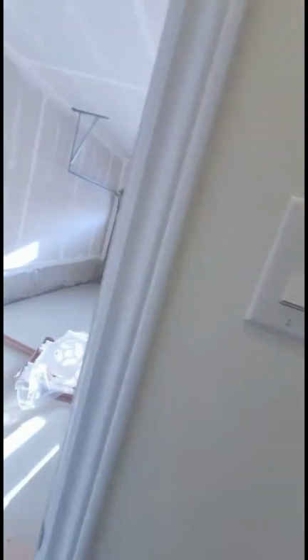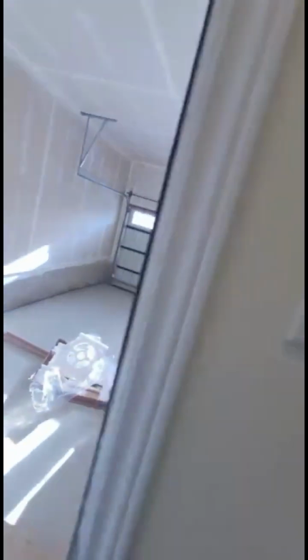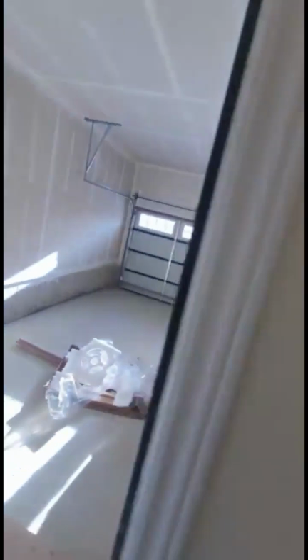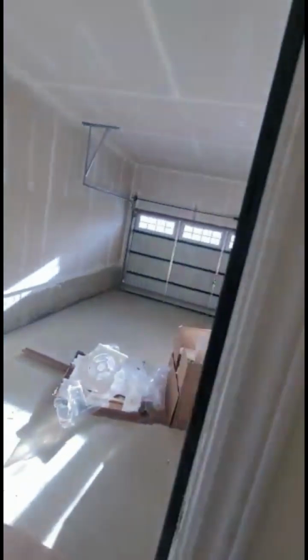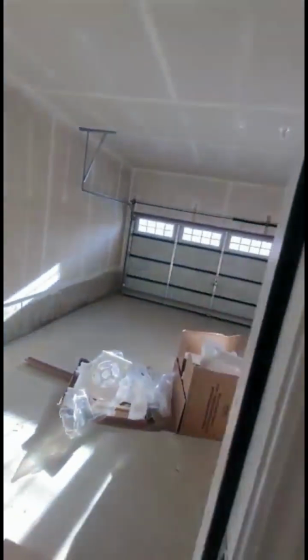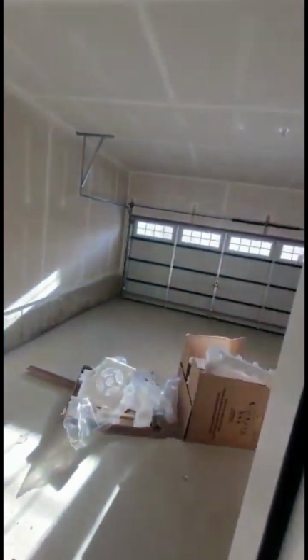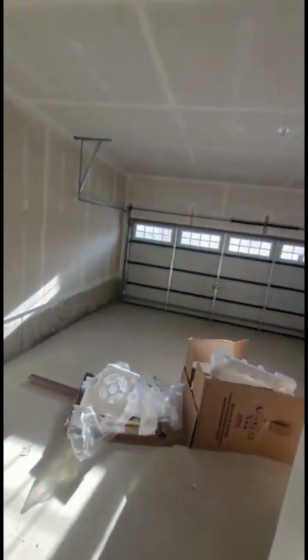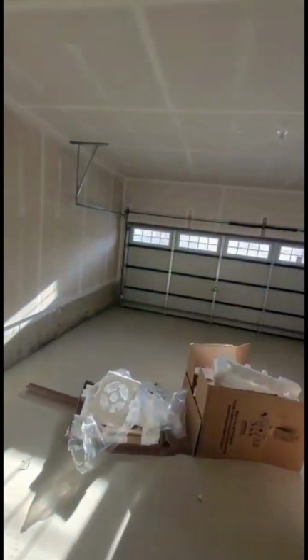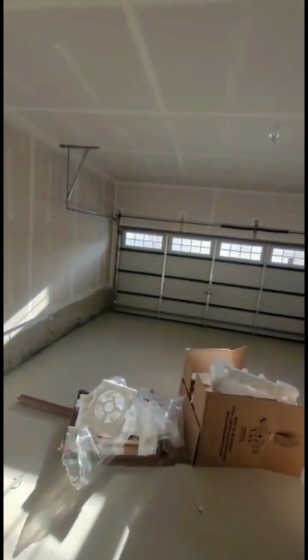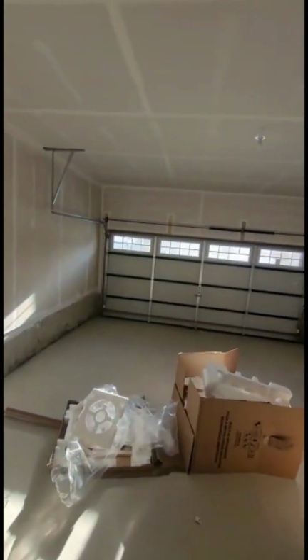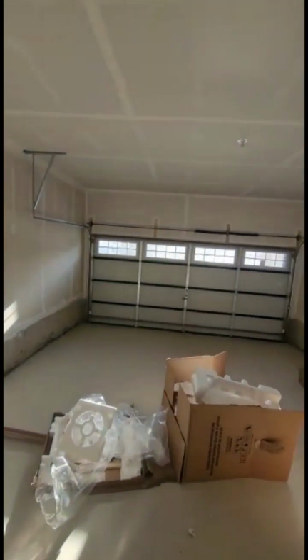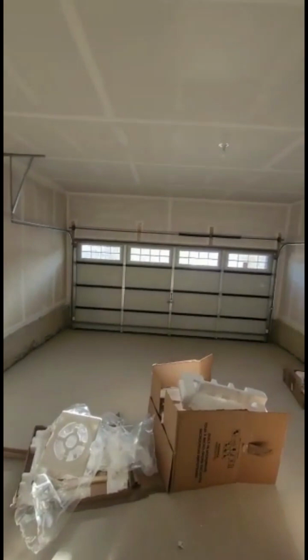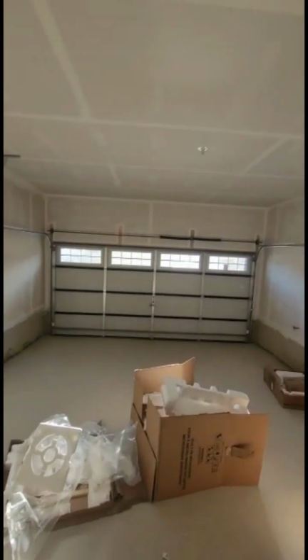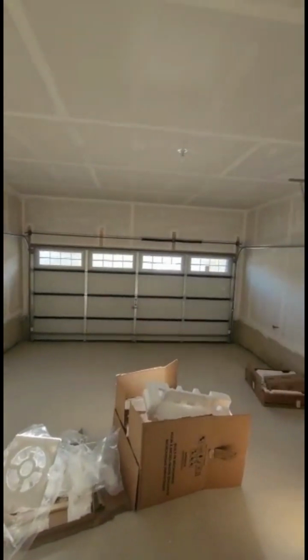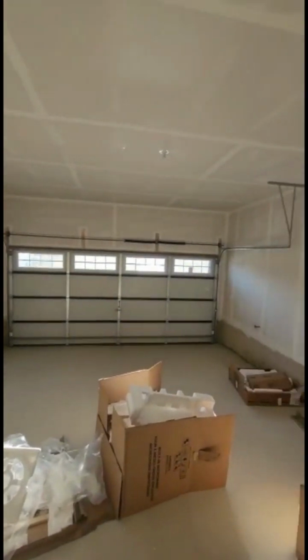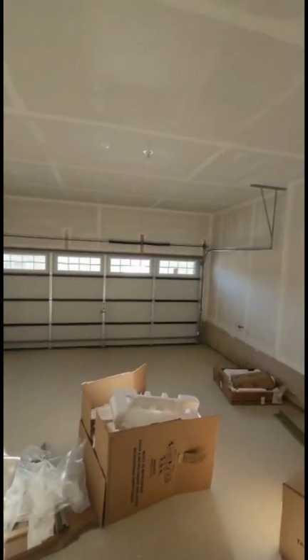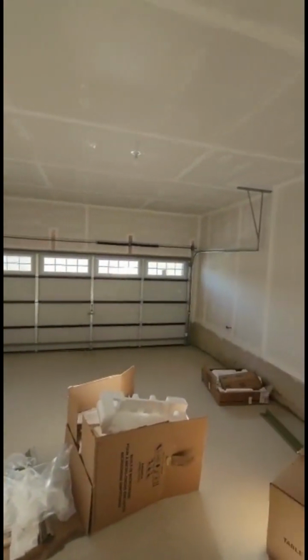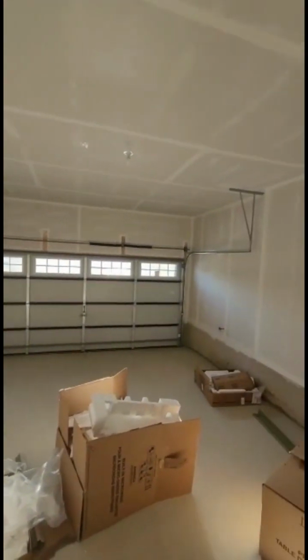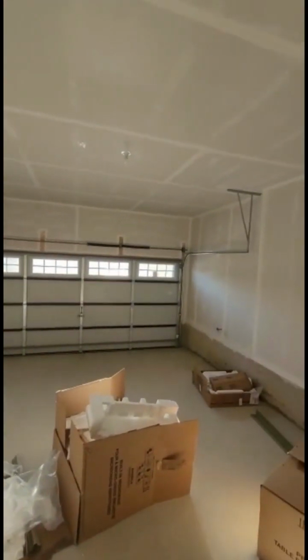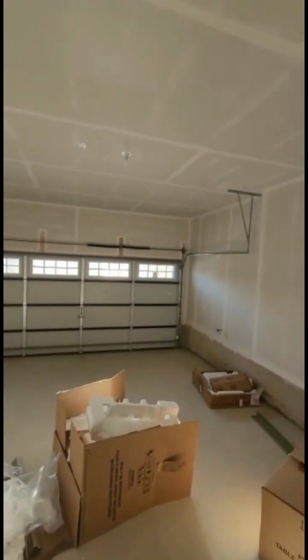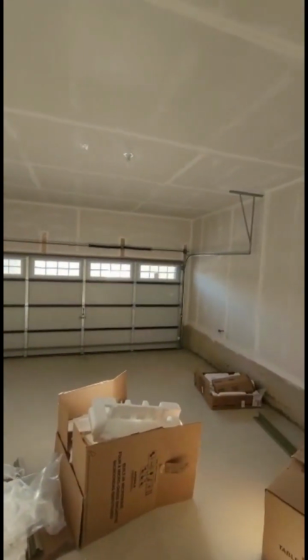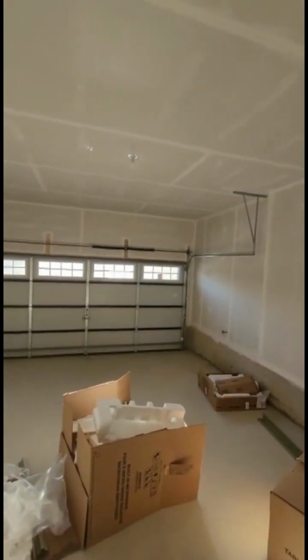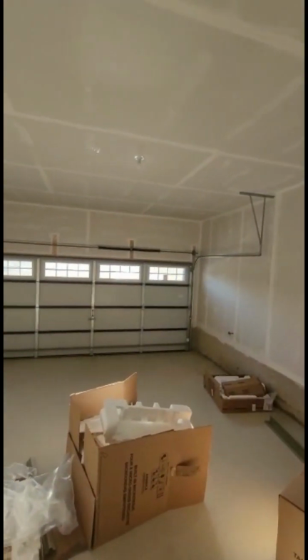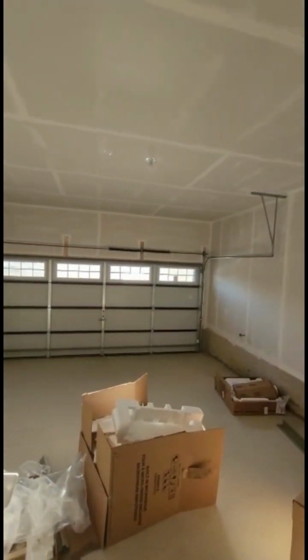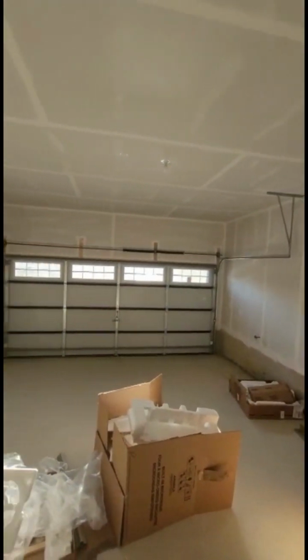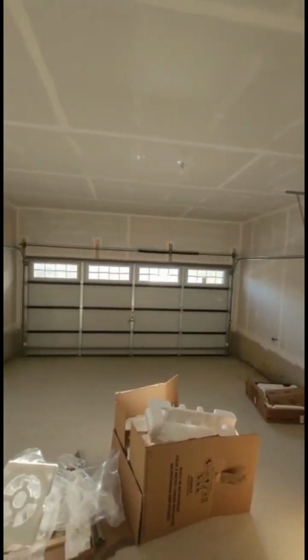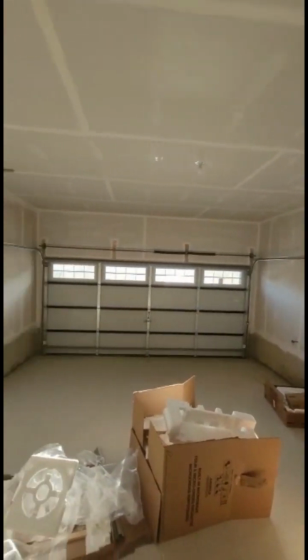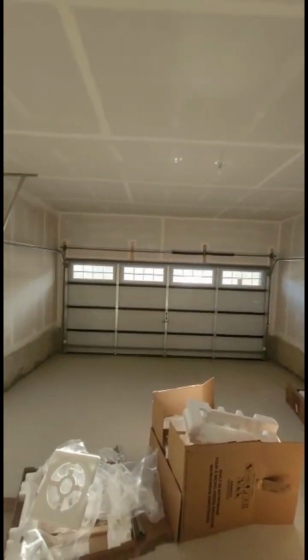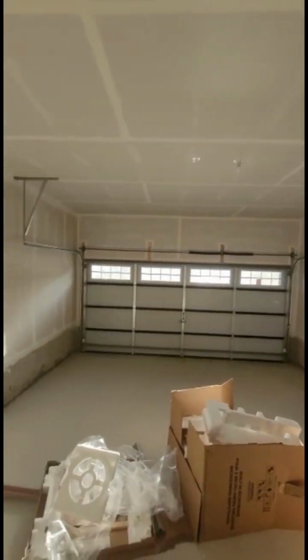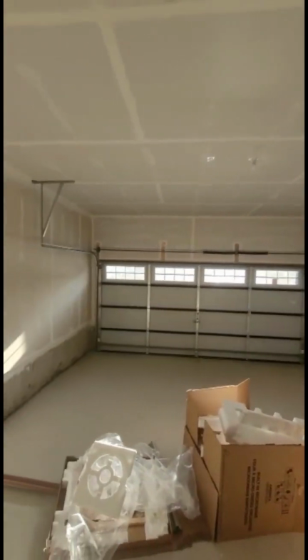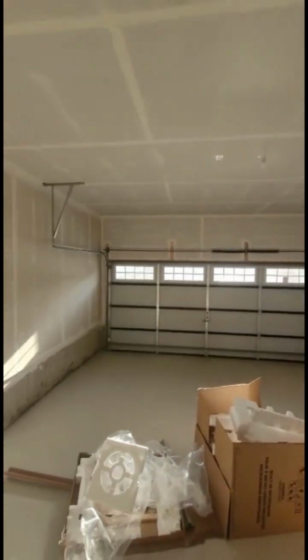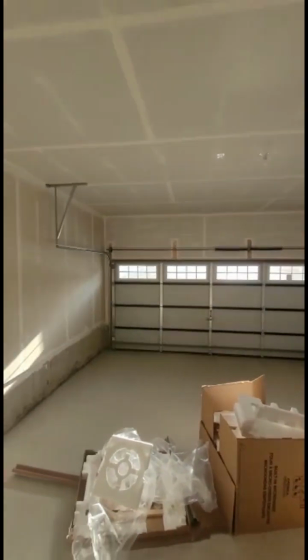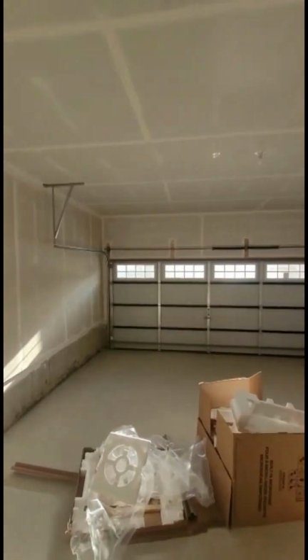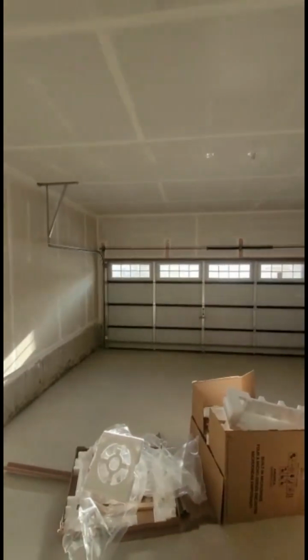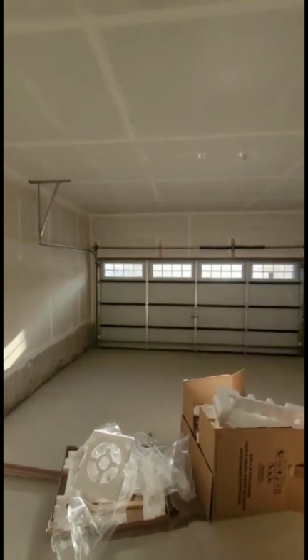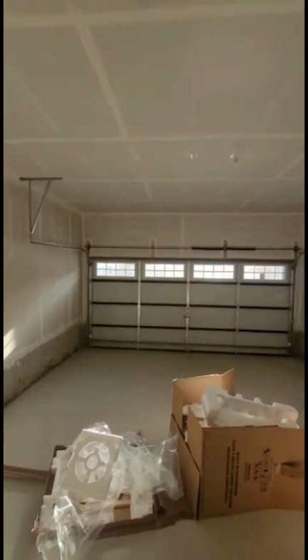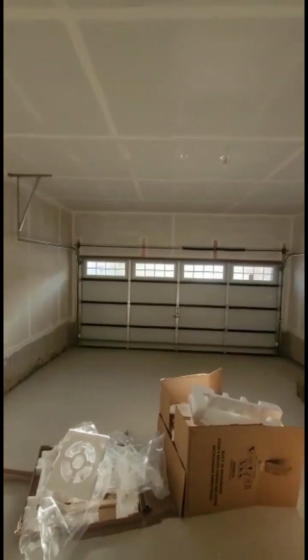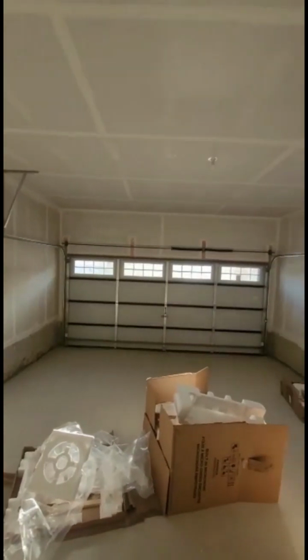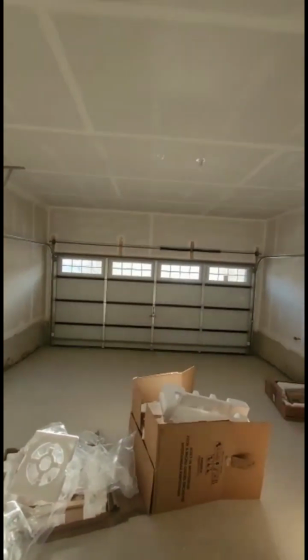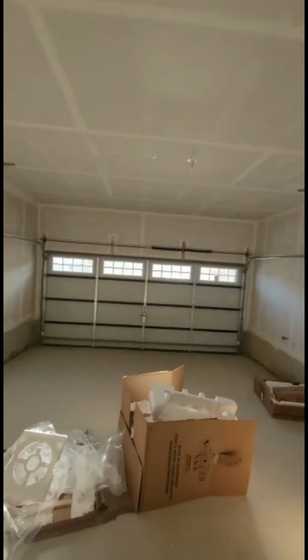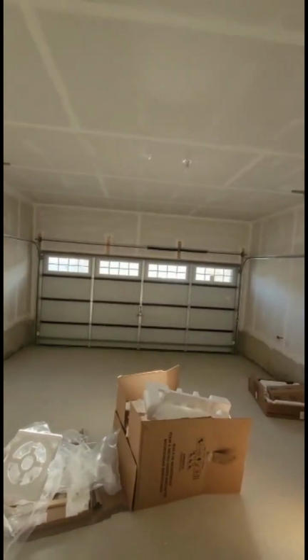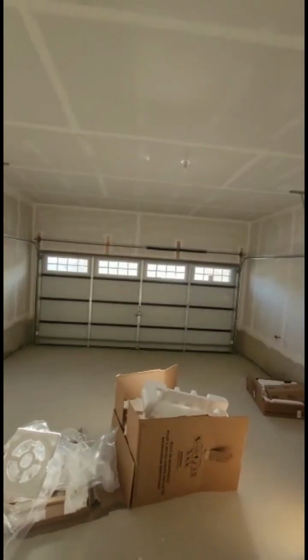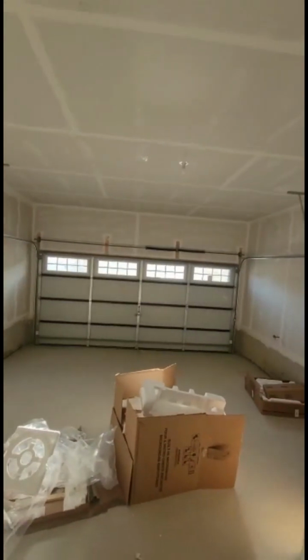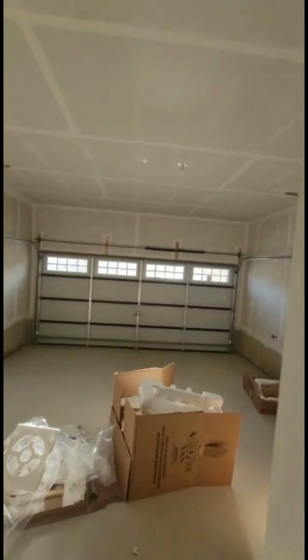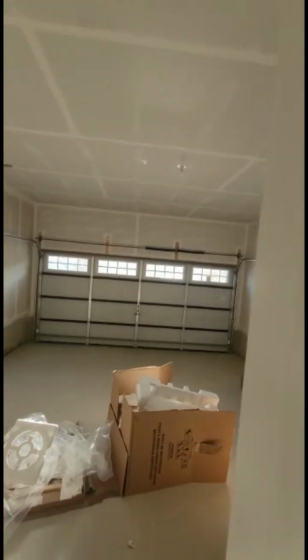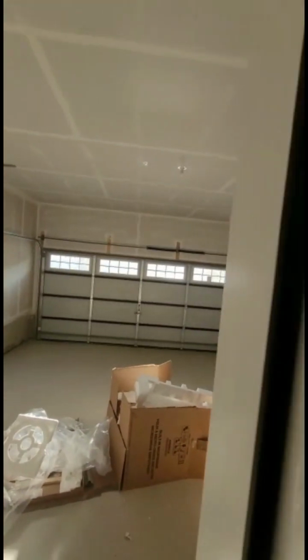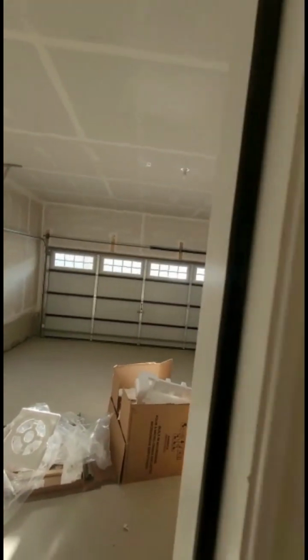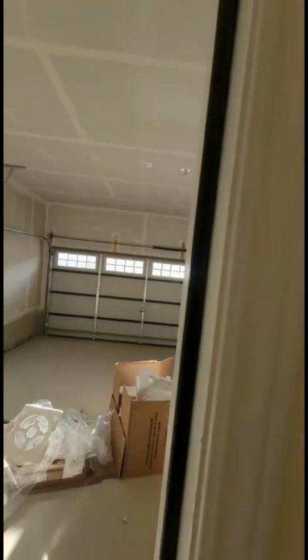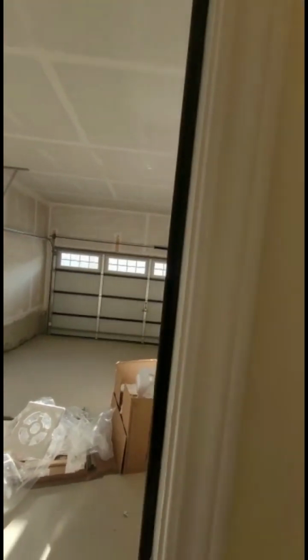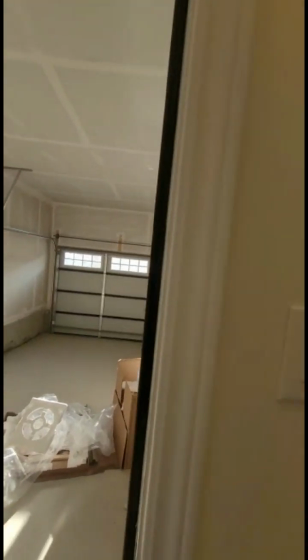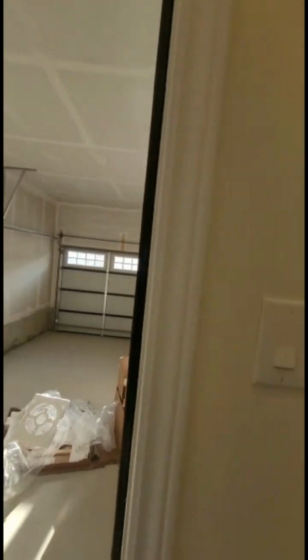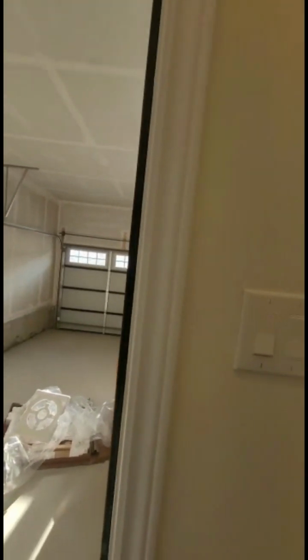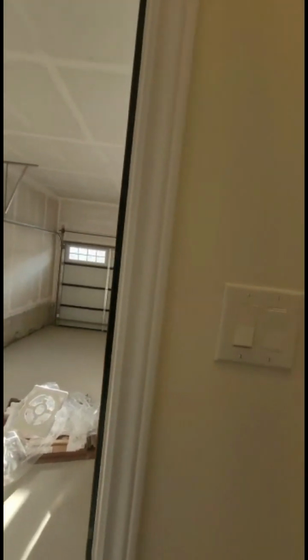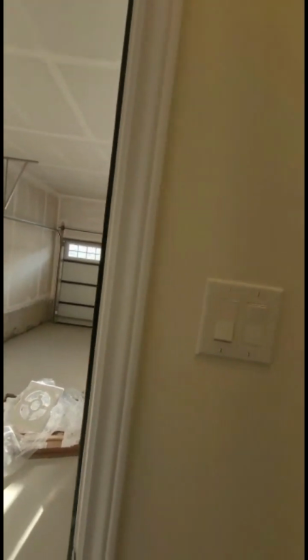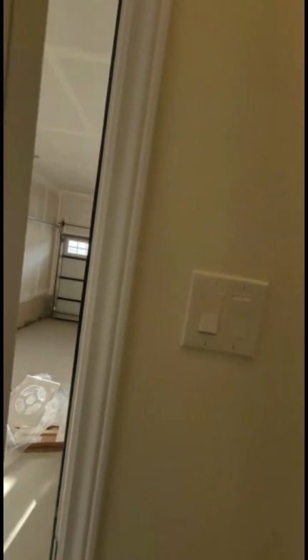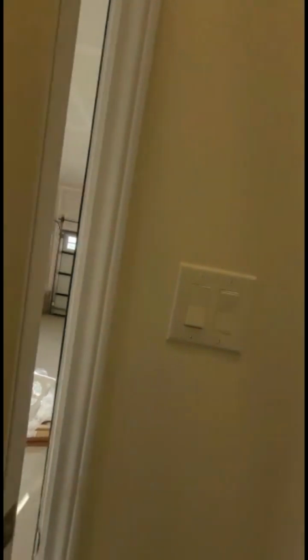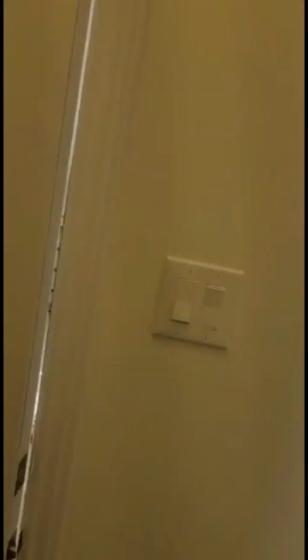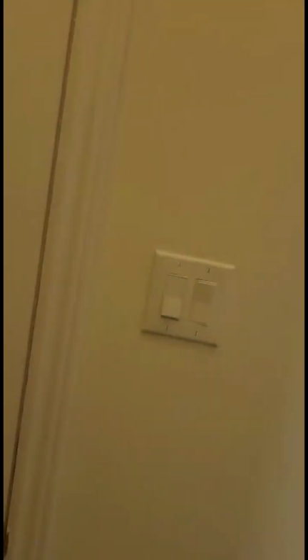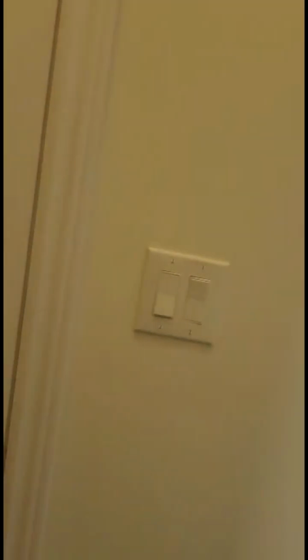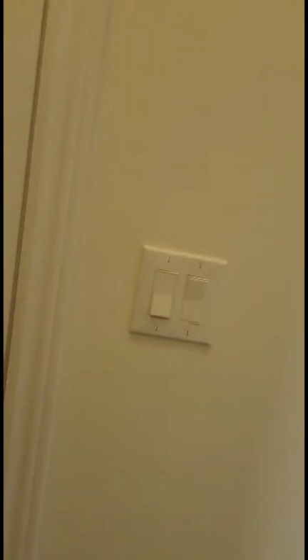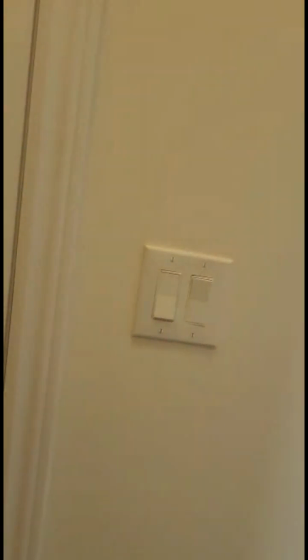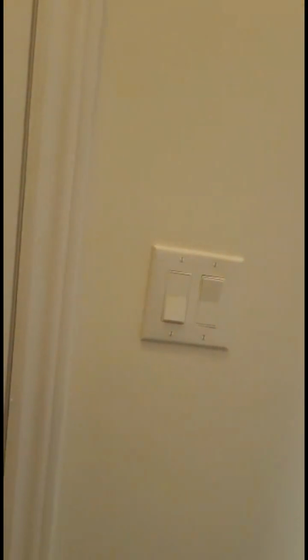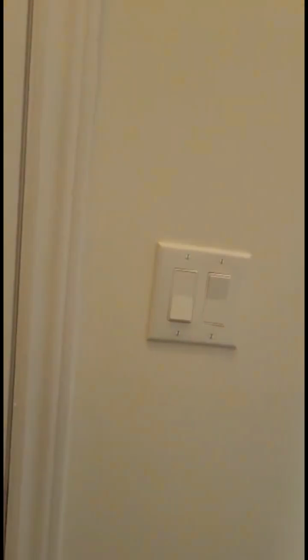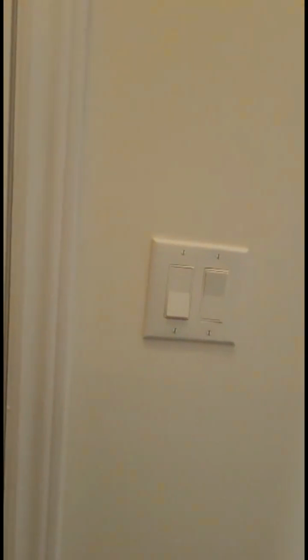Garage — nice and spacious double car garage with a single door.